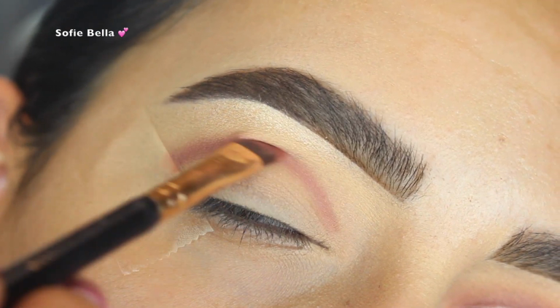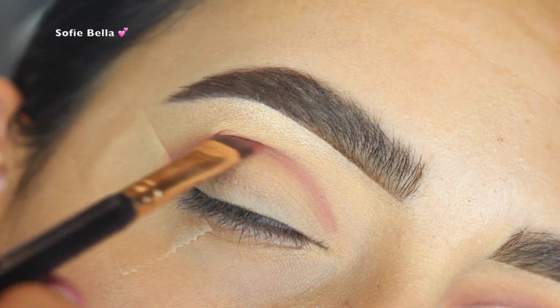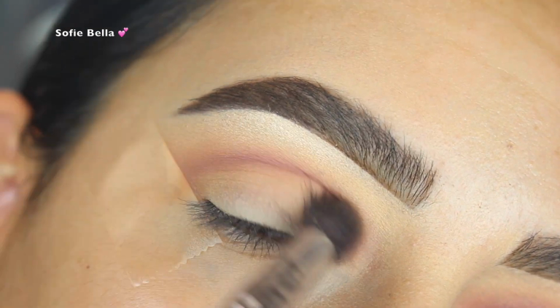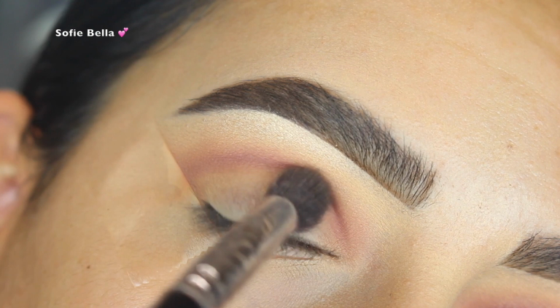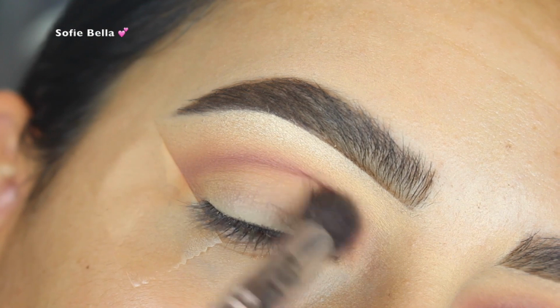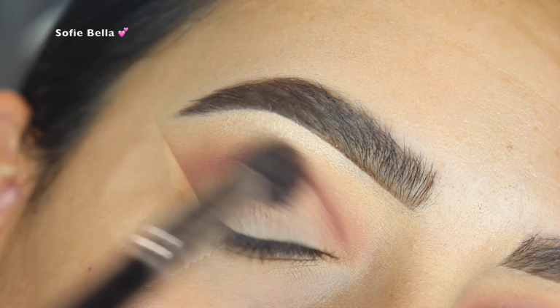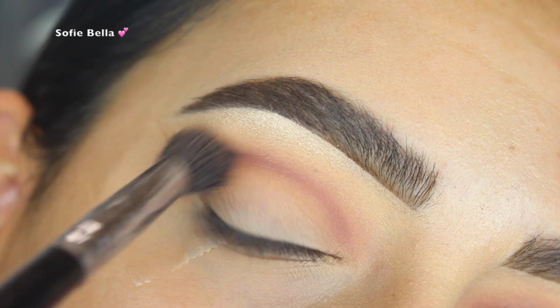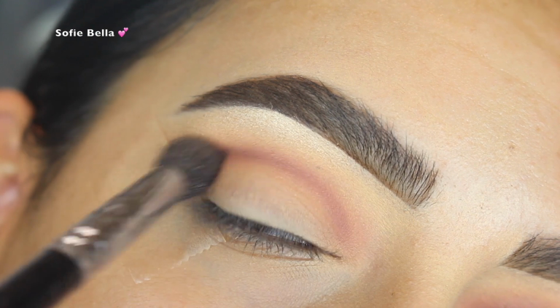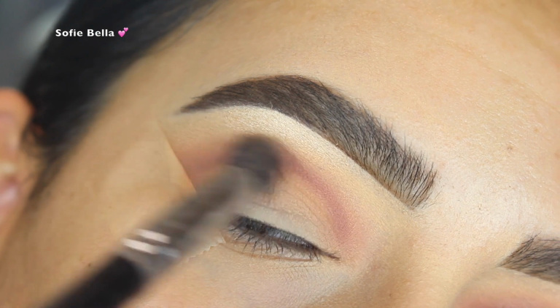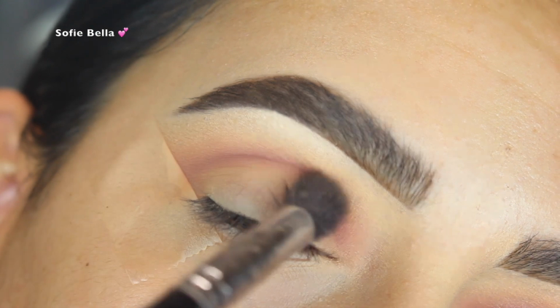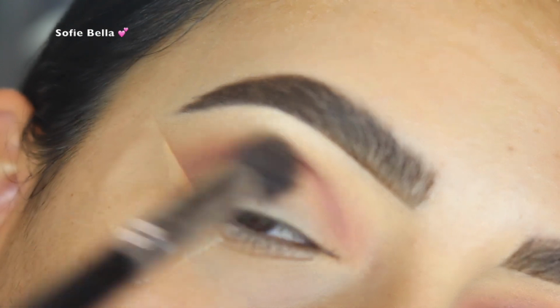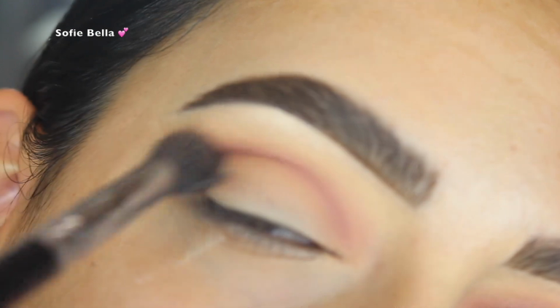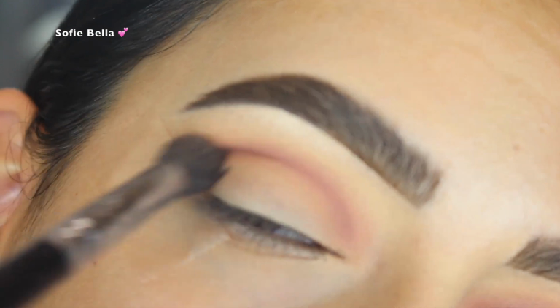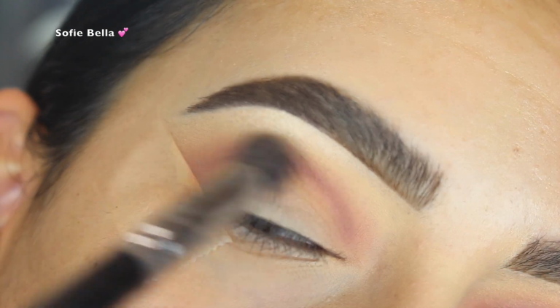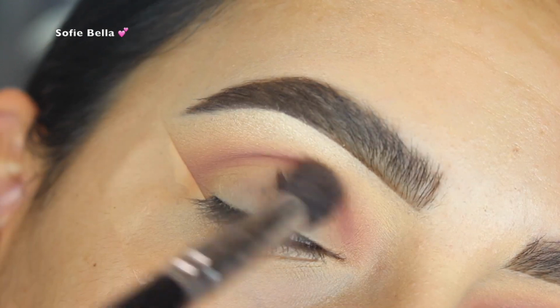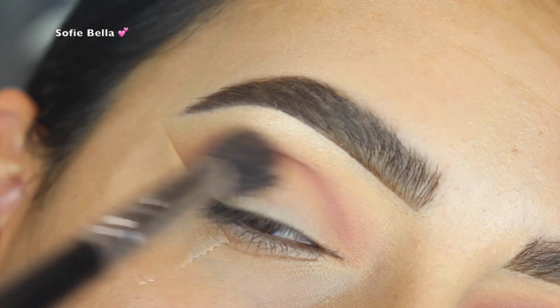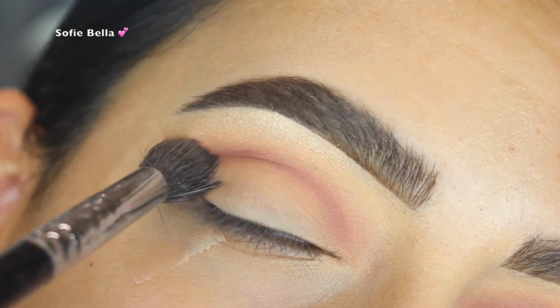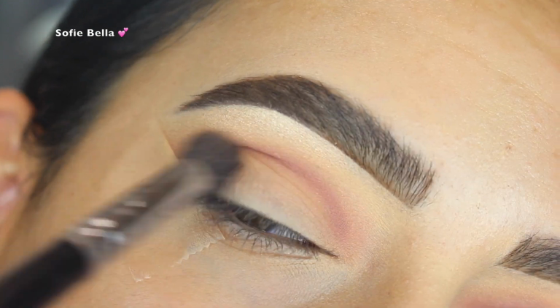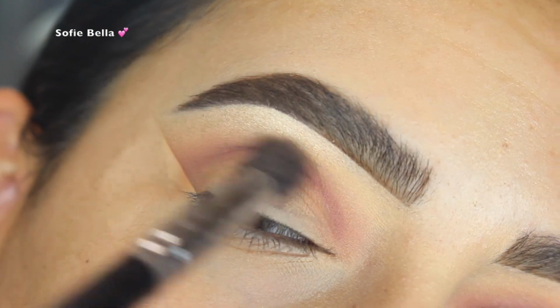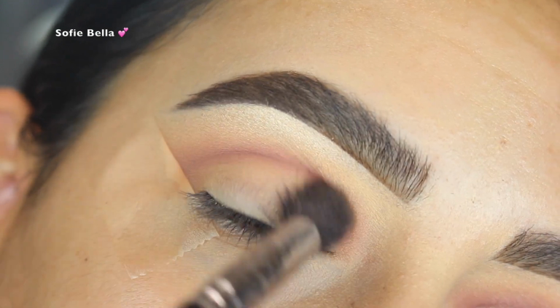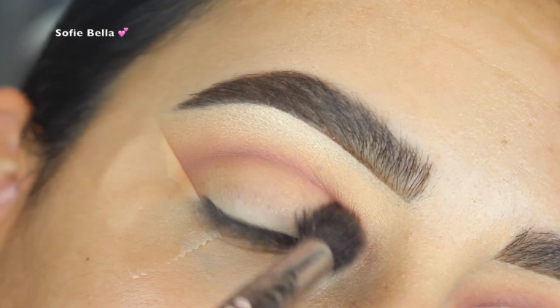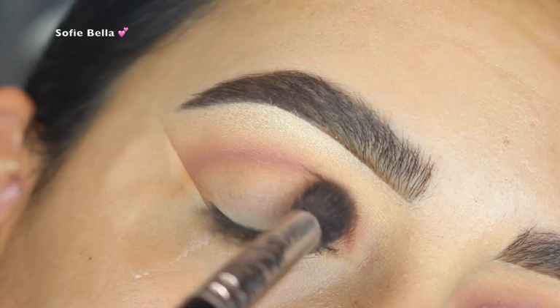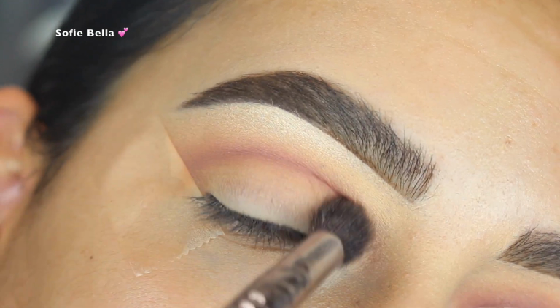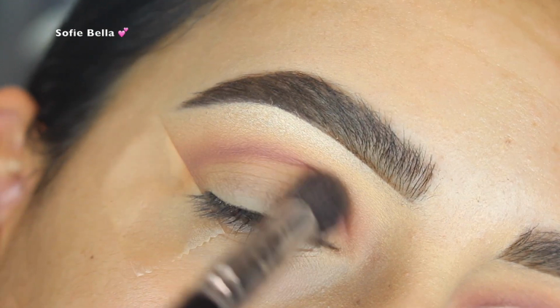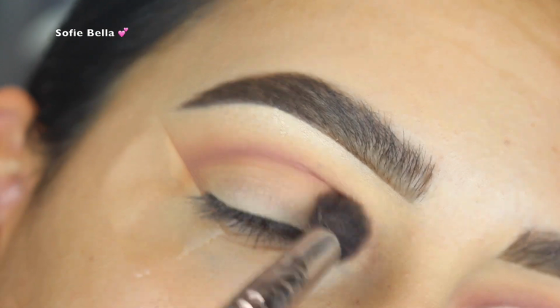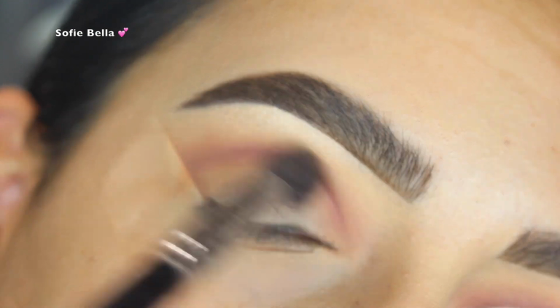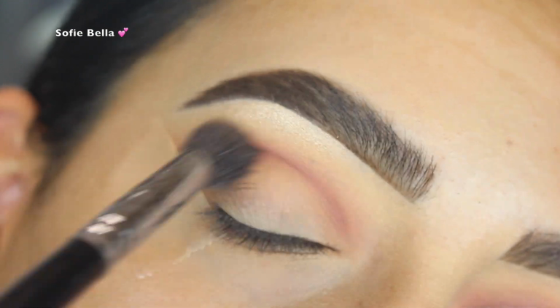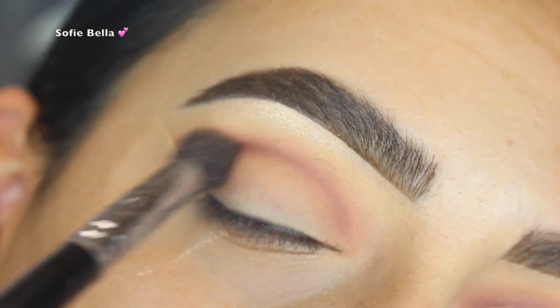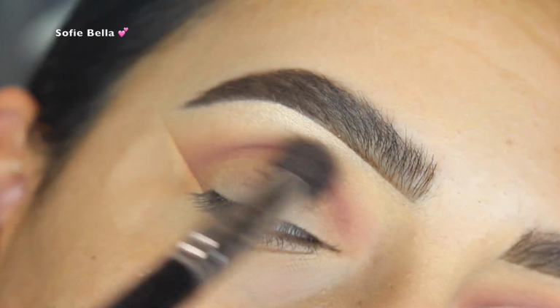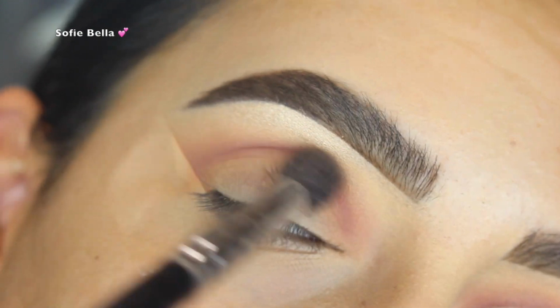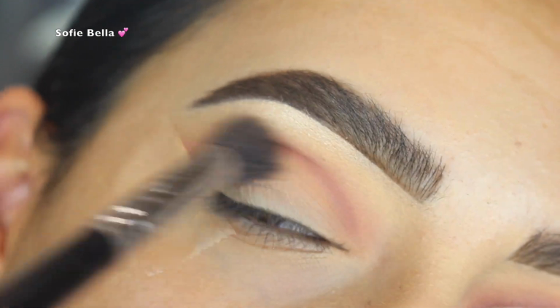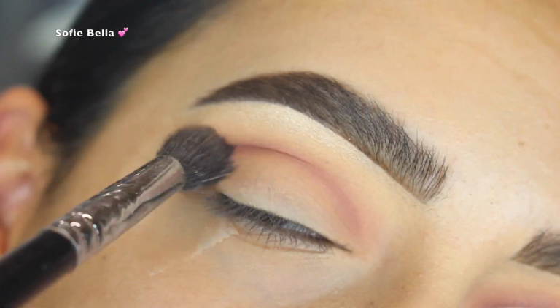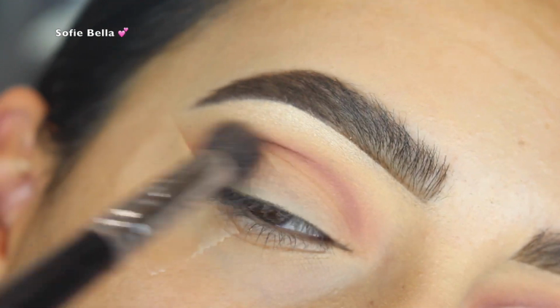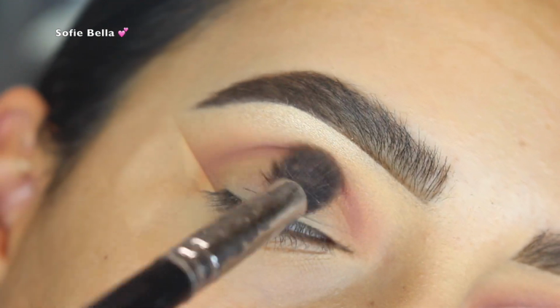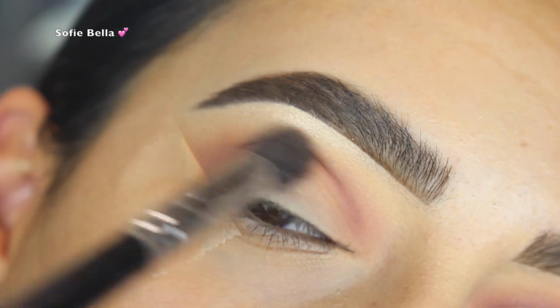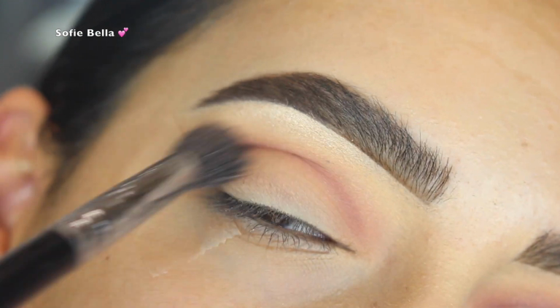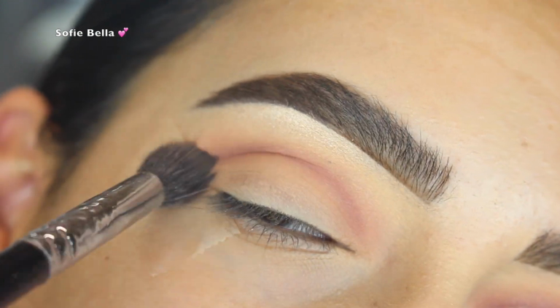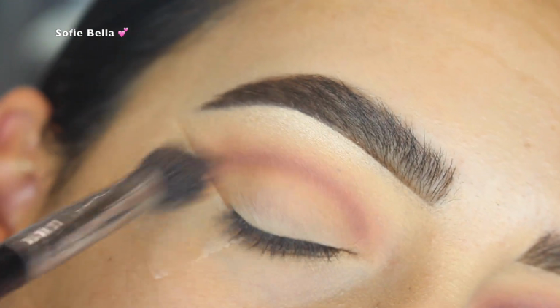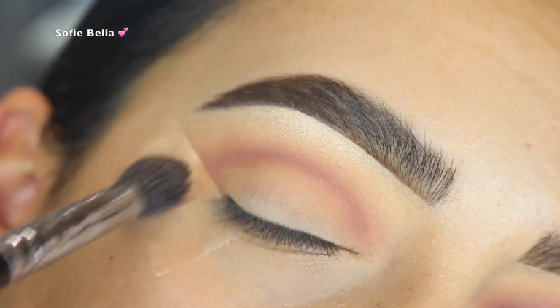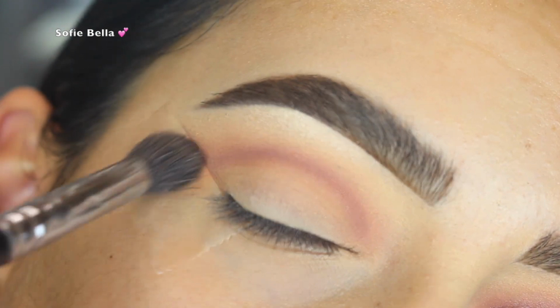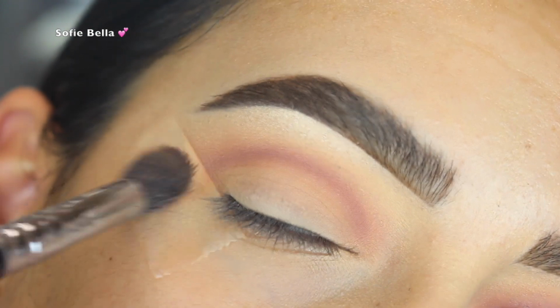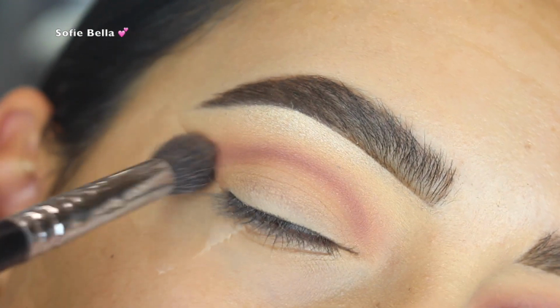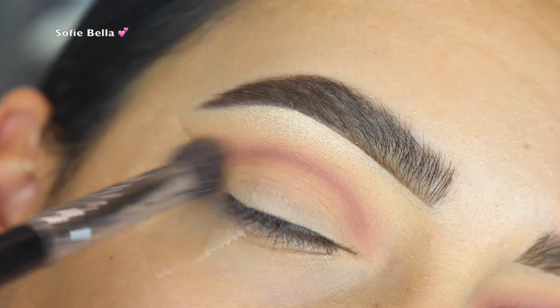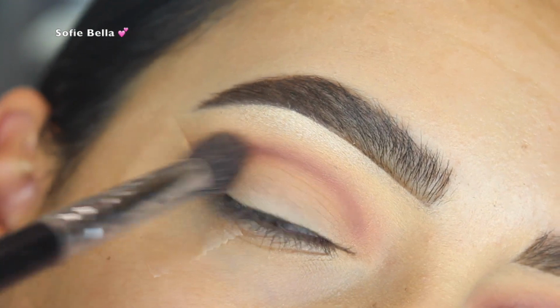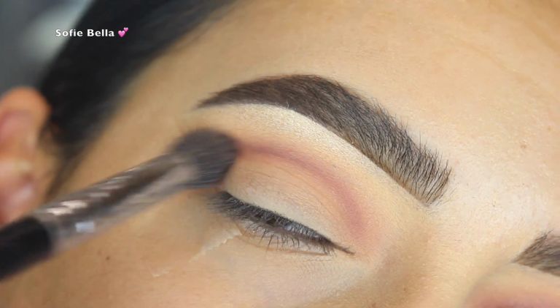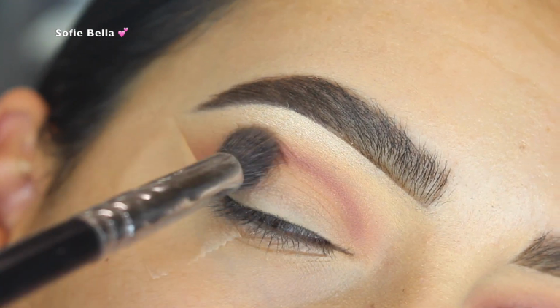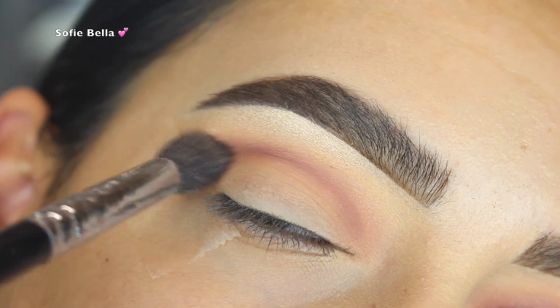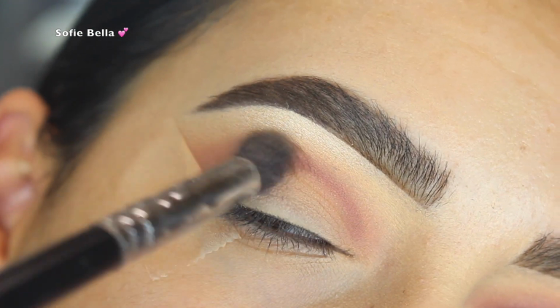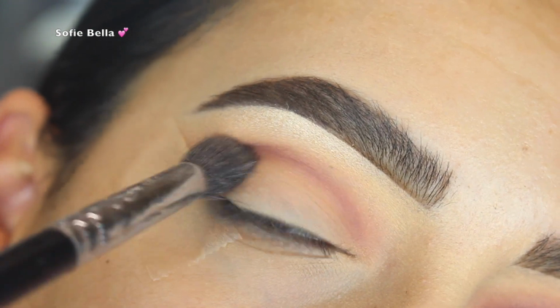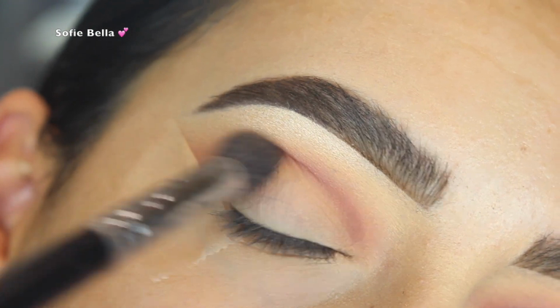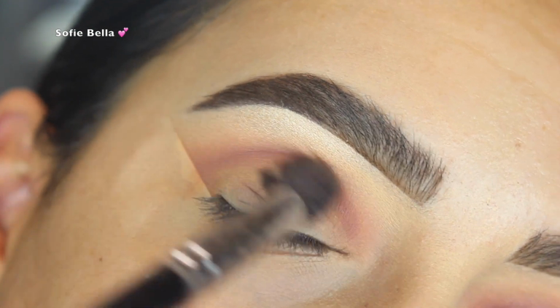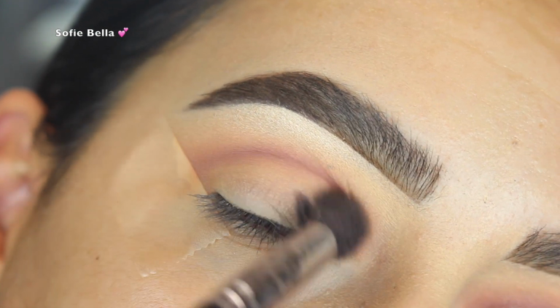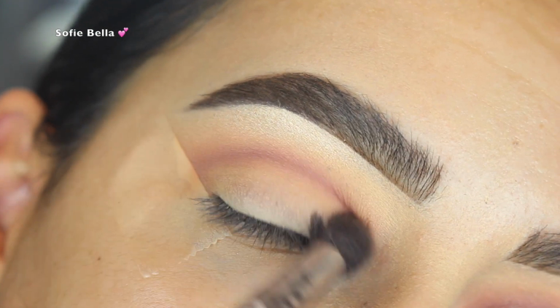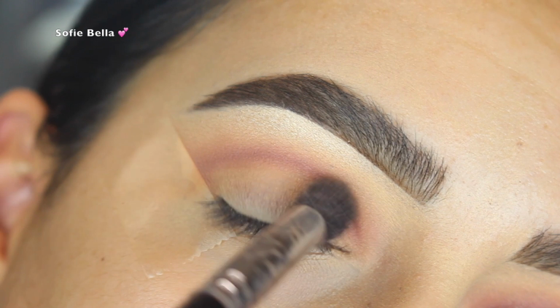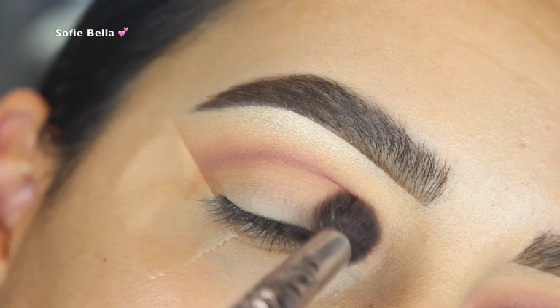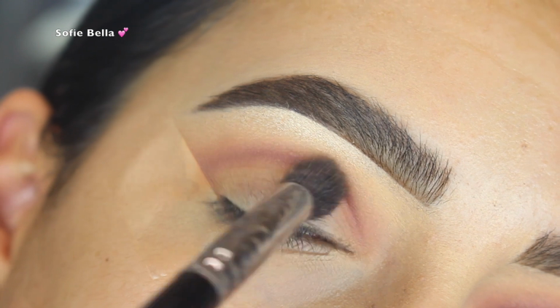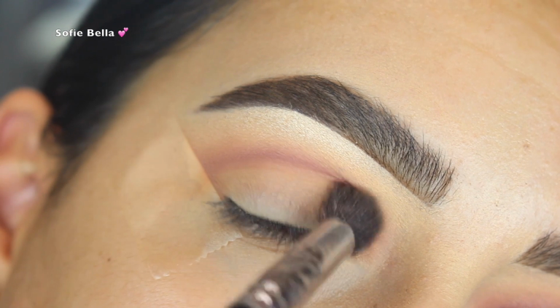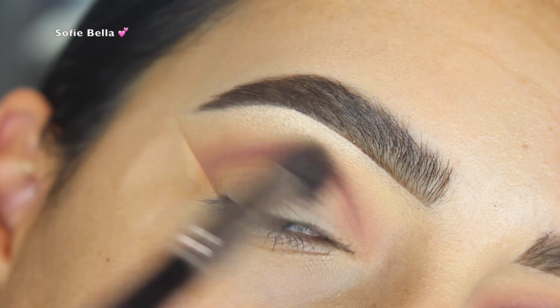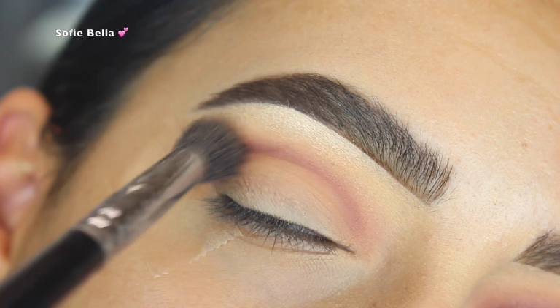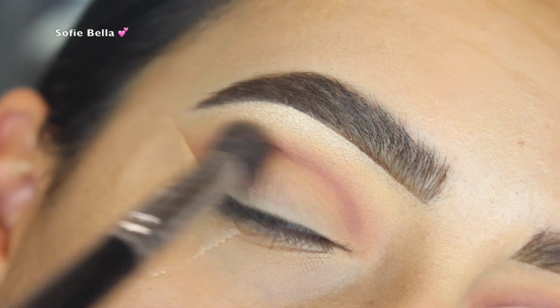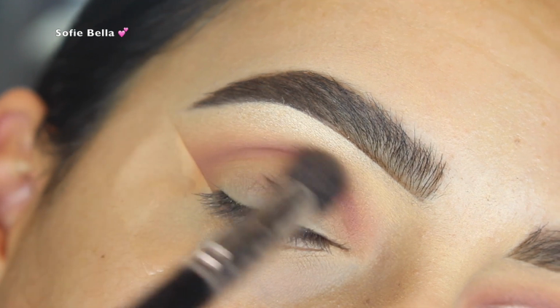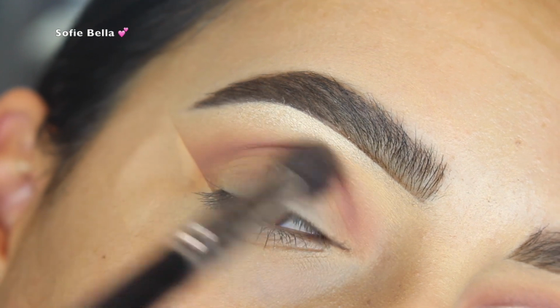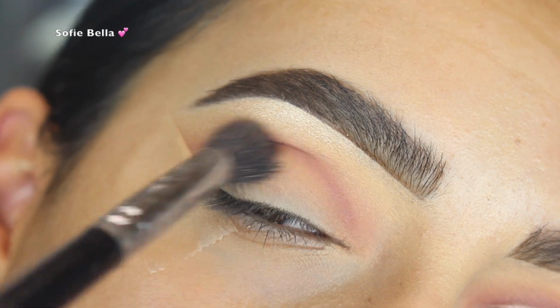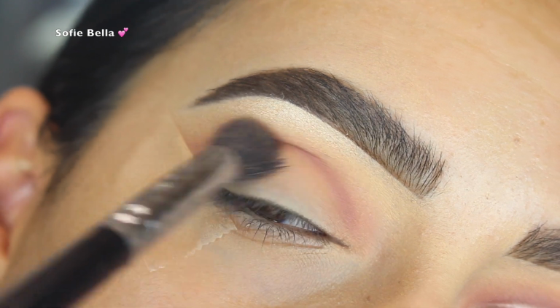Then I went back in with that fluffier Morphe brush and that first transition shade we used to really blend out that line.